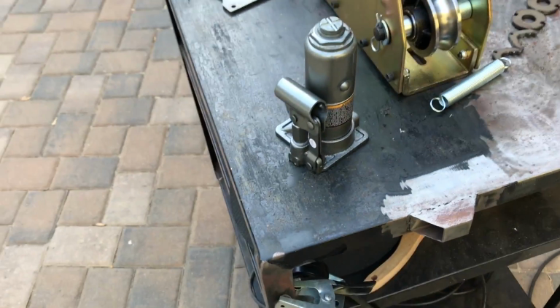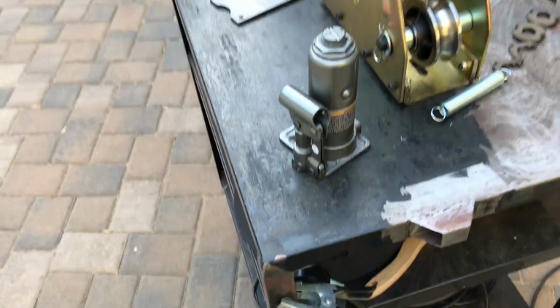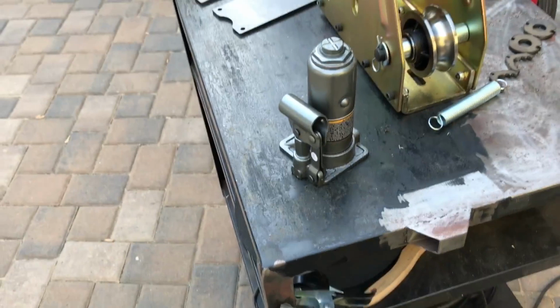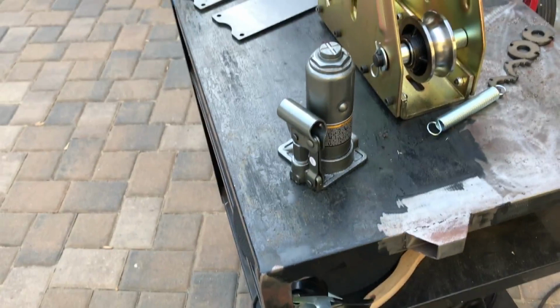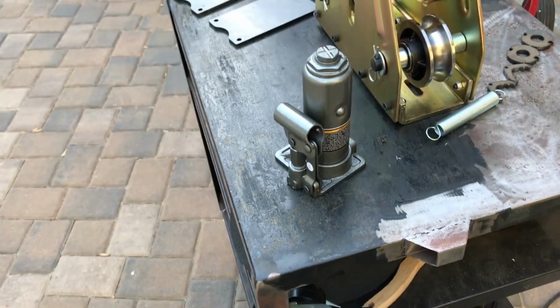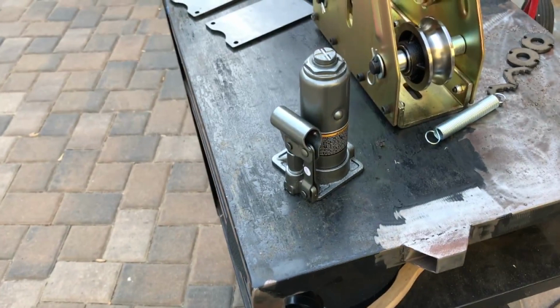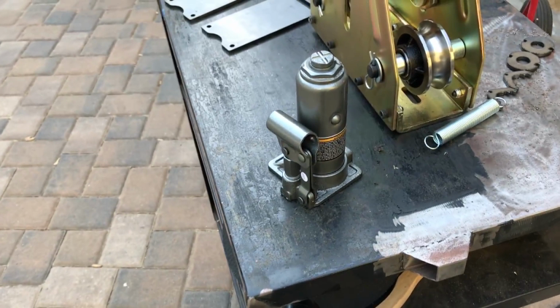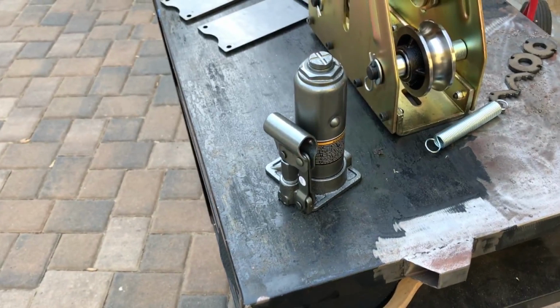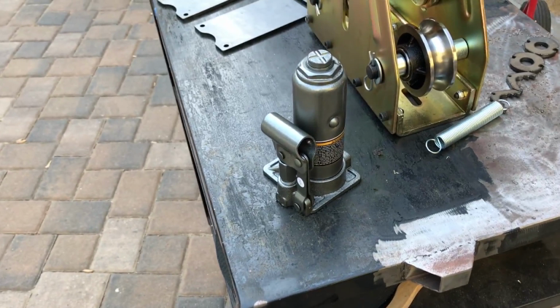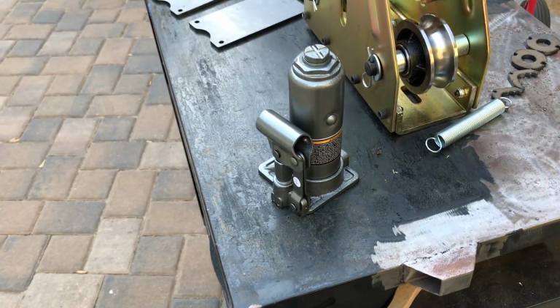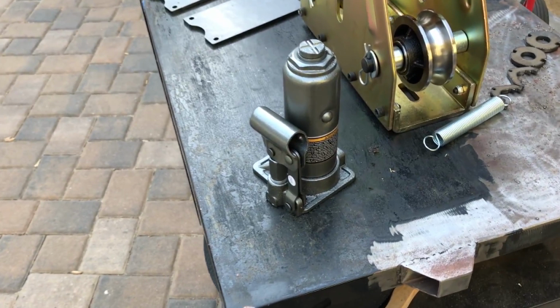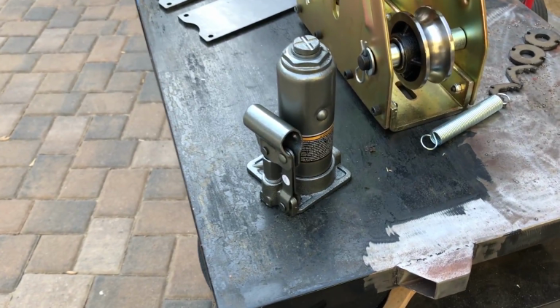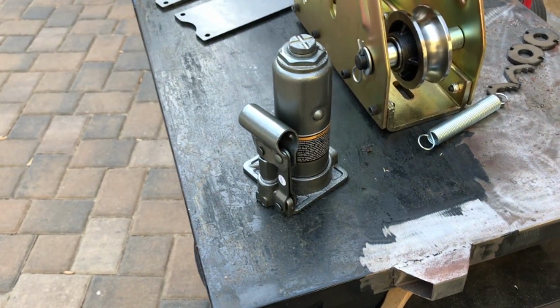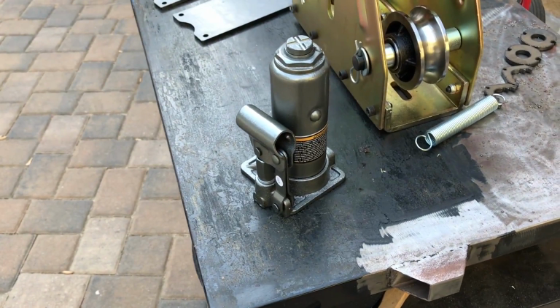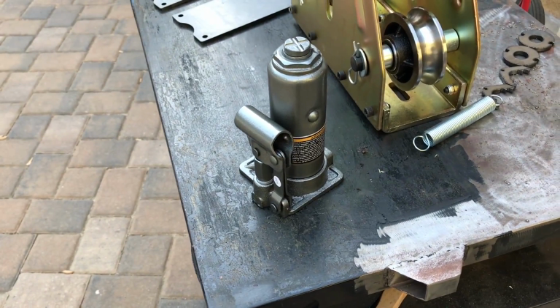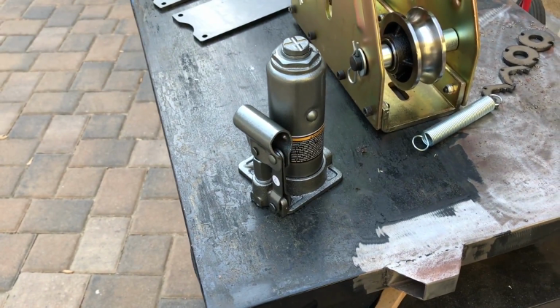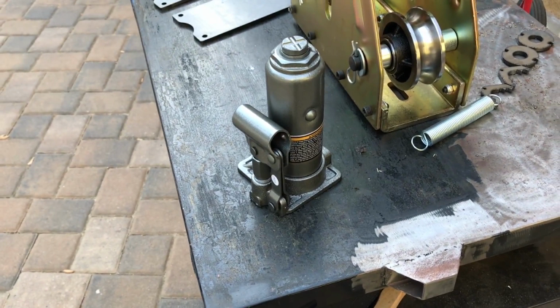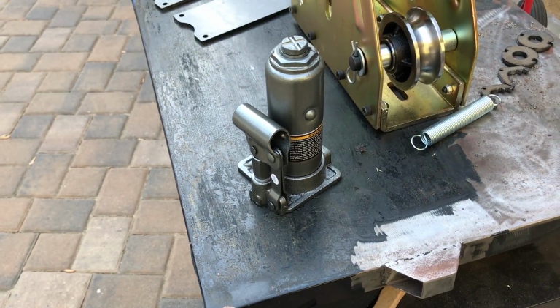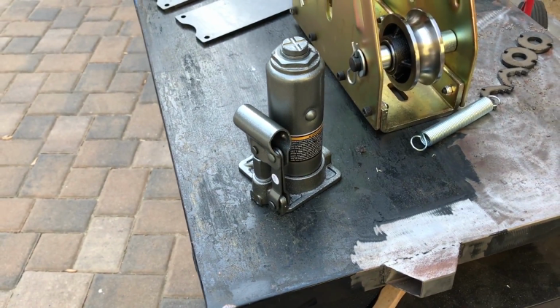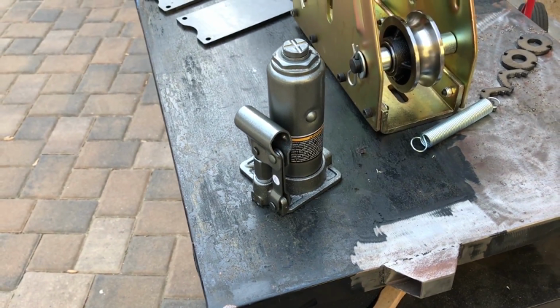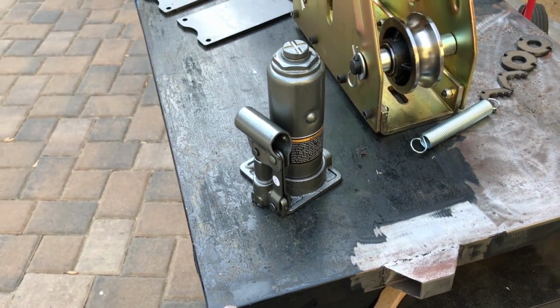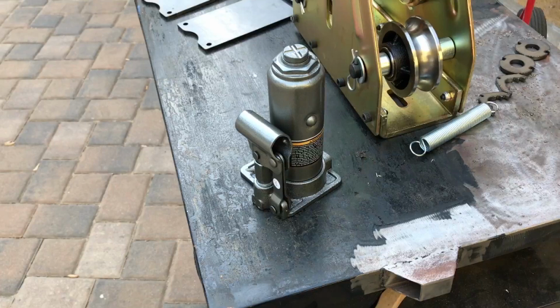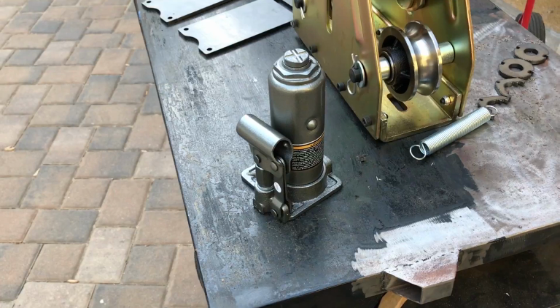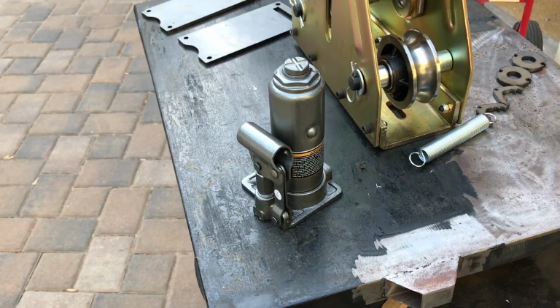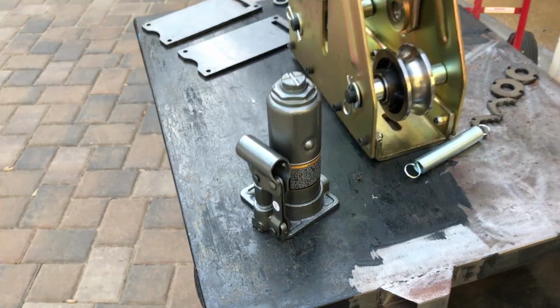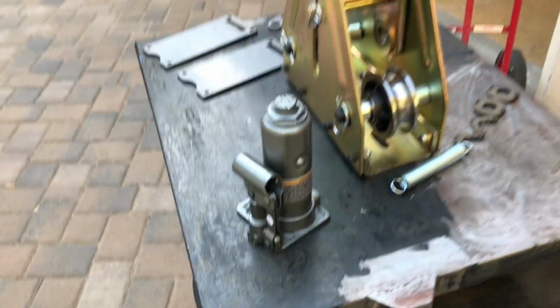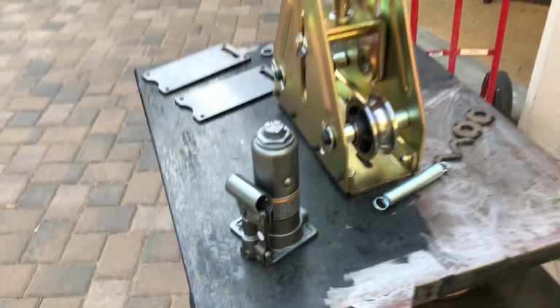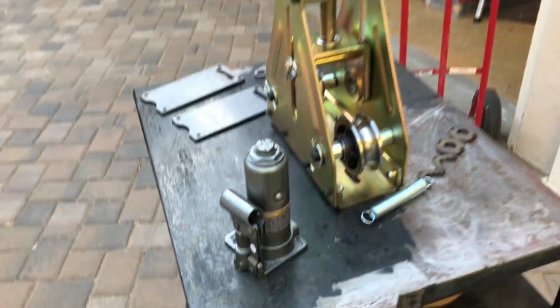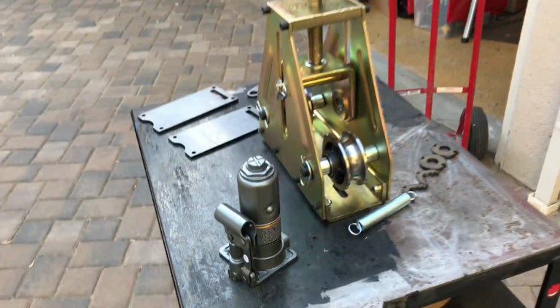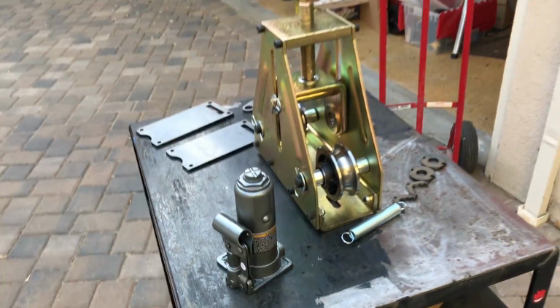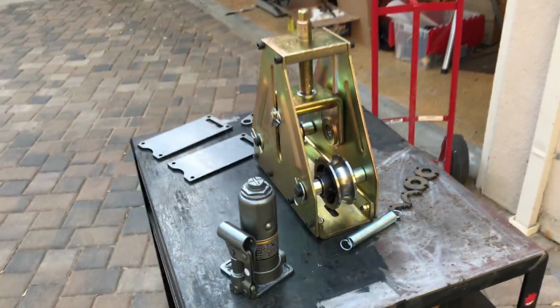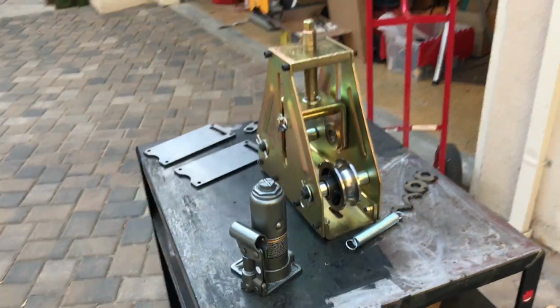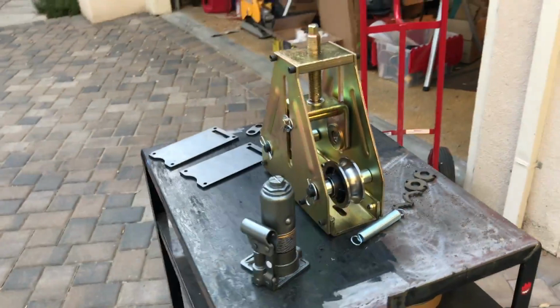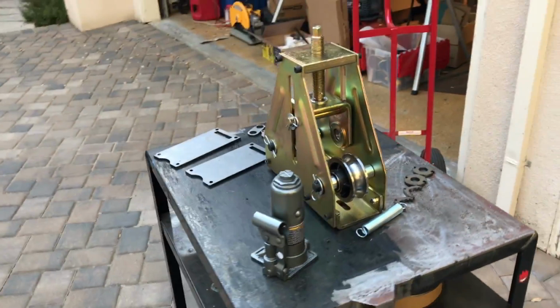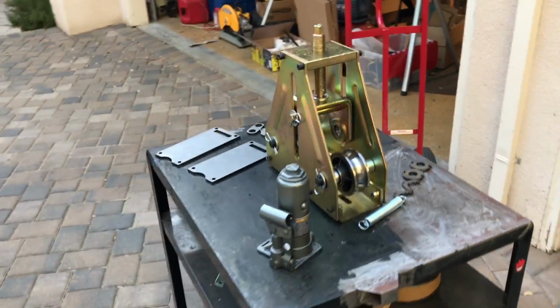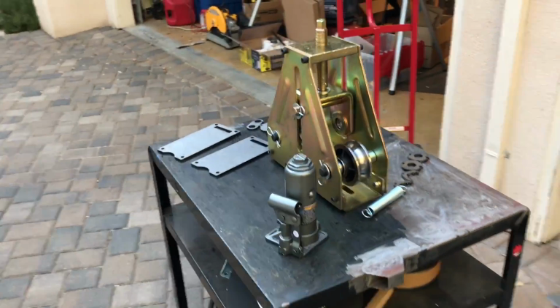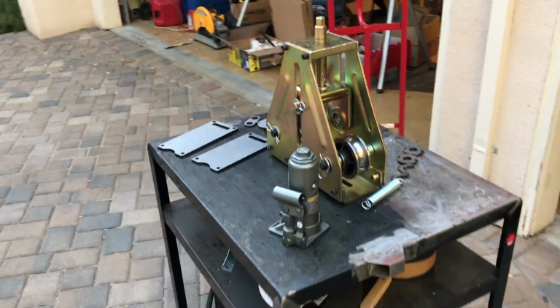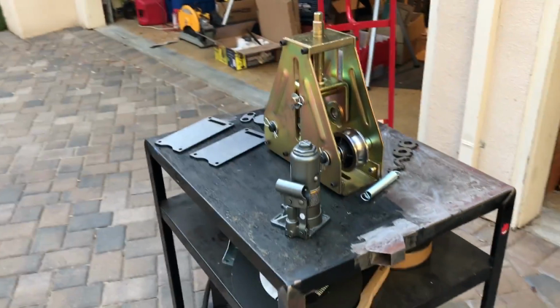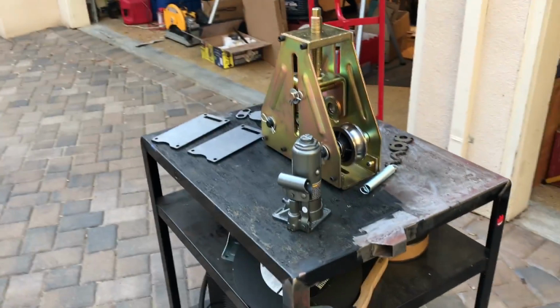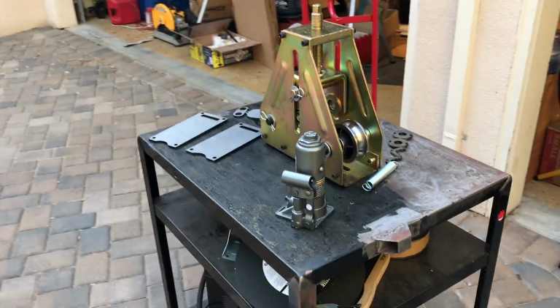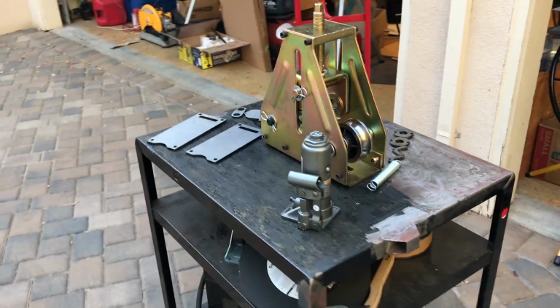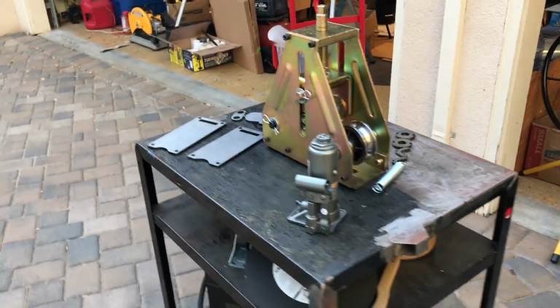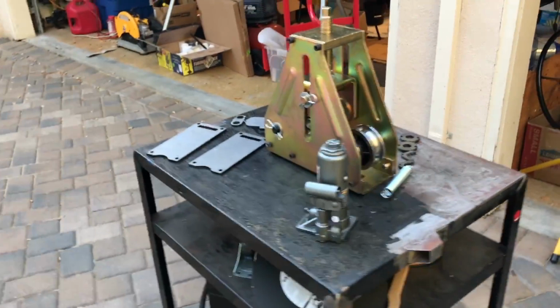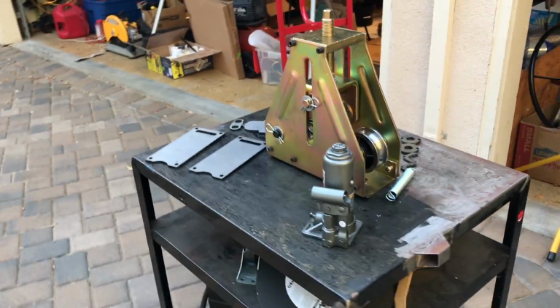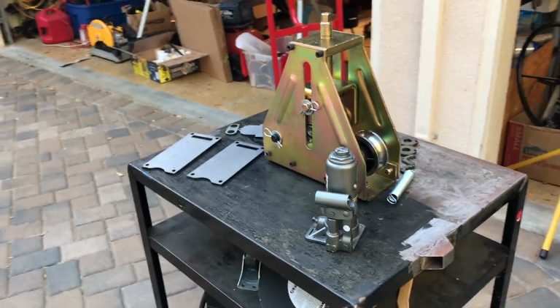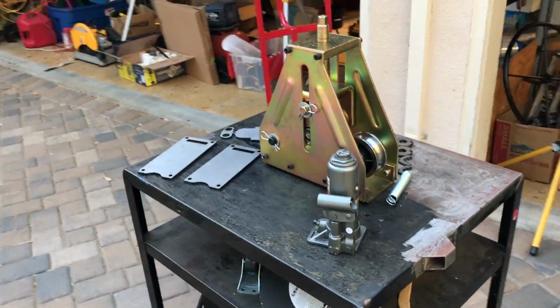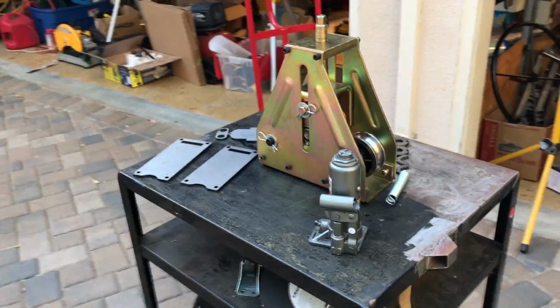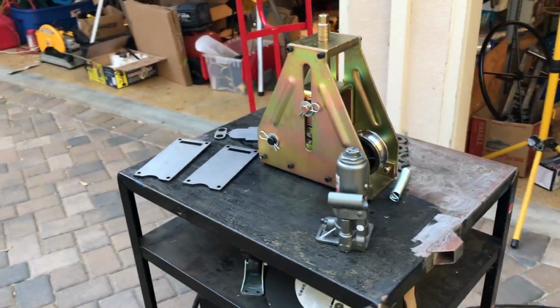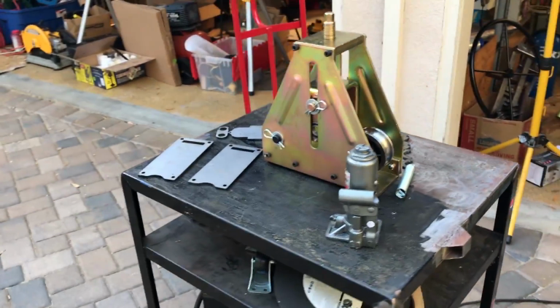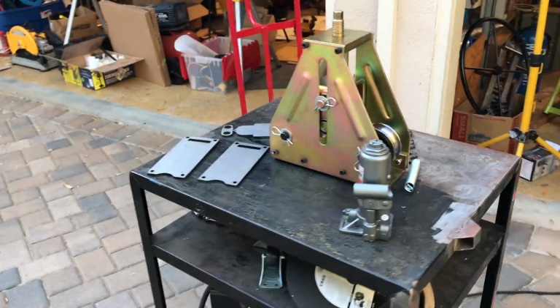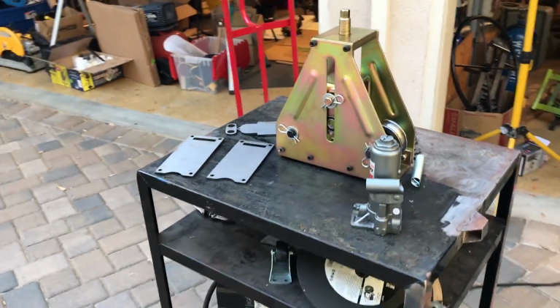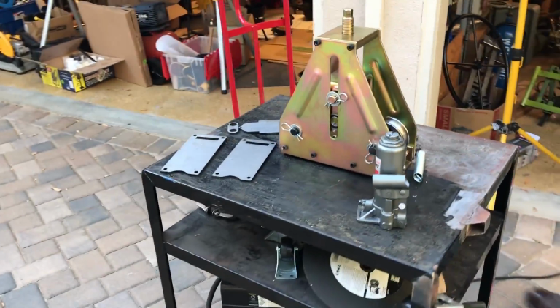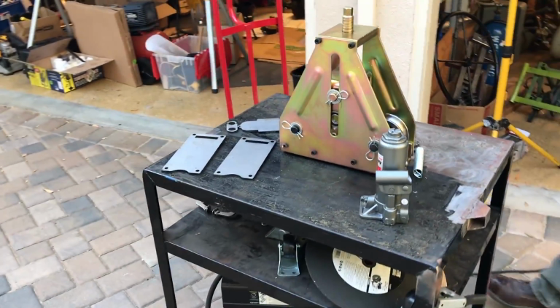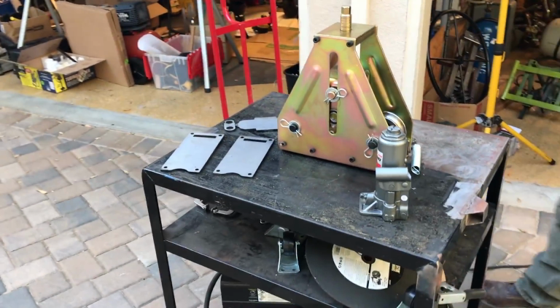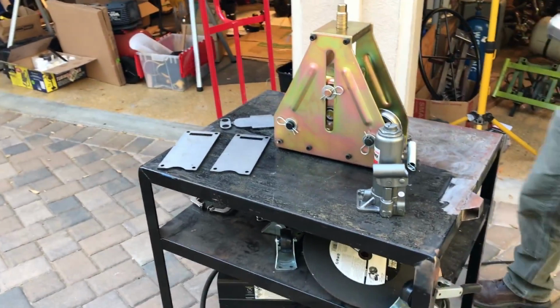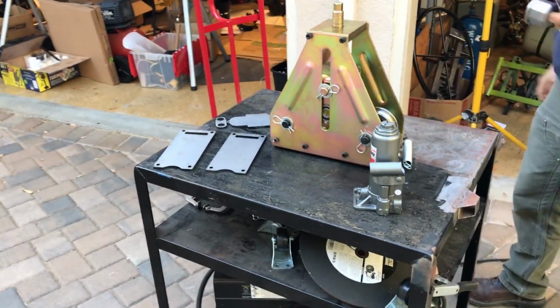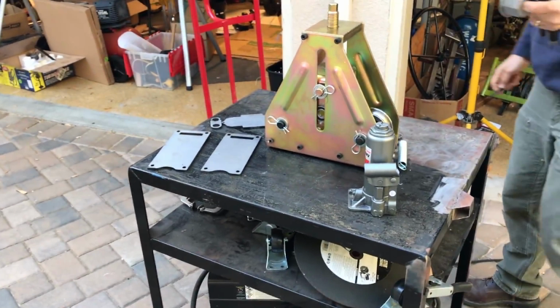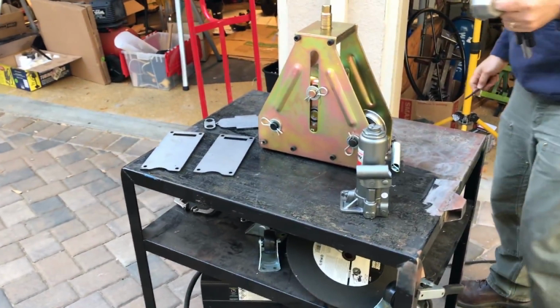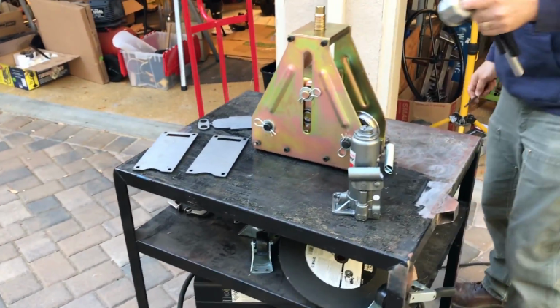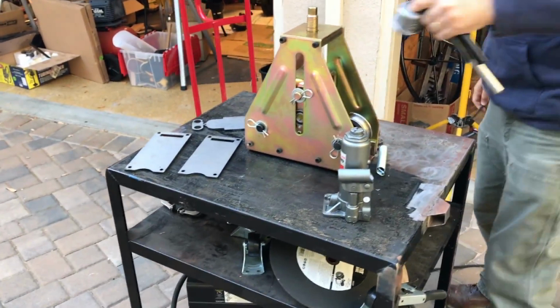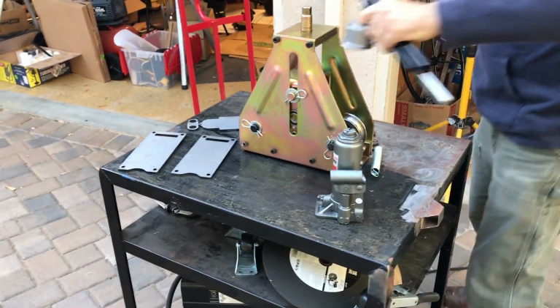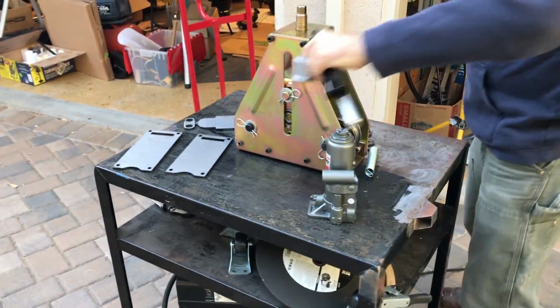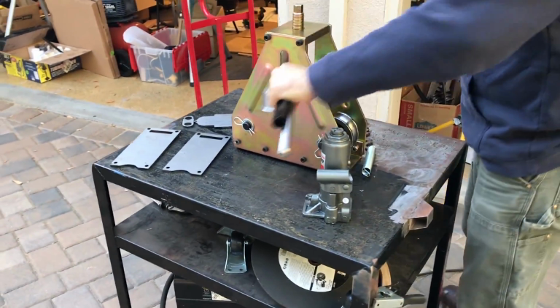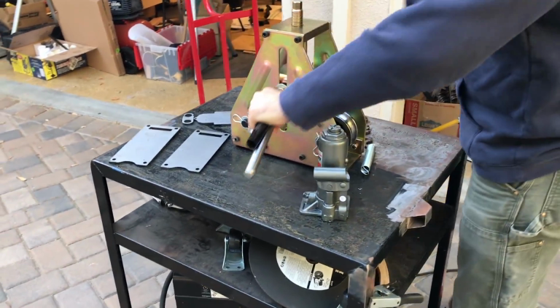We're also going to need this awesome four-ton bottle jack. All of this stuff, by the way, just comes from your local tool store or you can get it online.